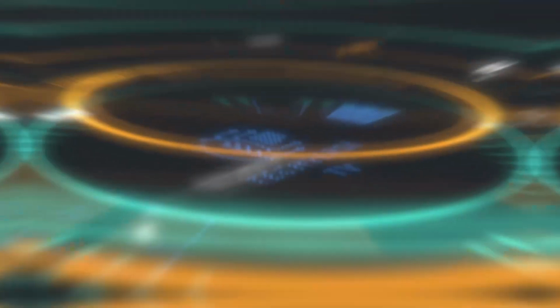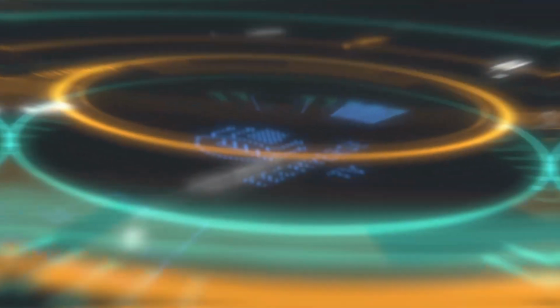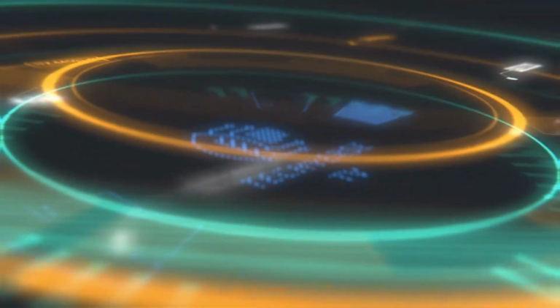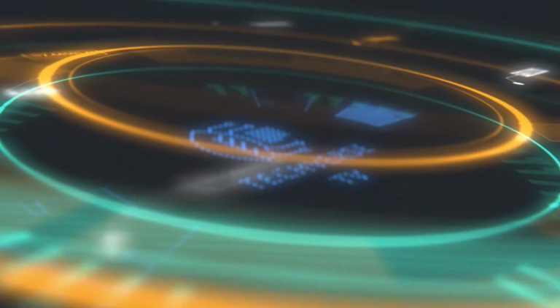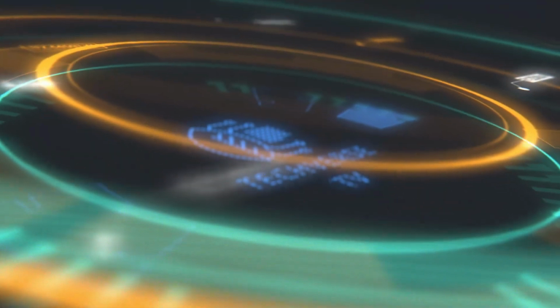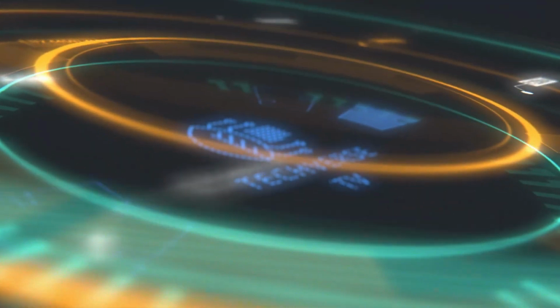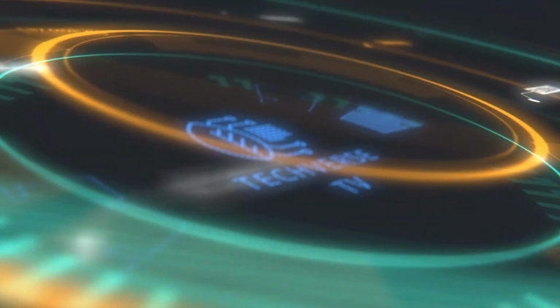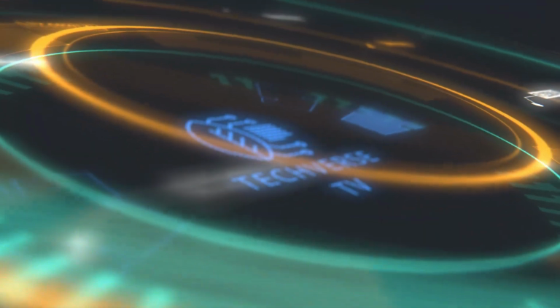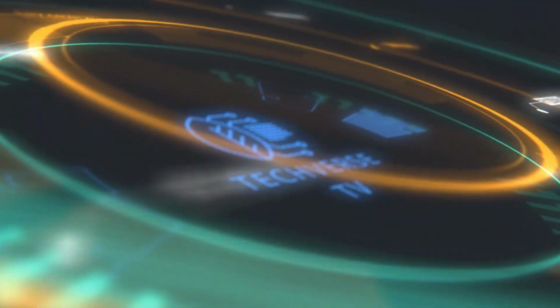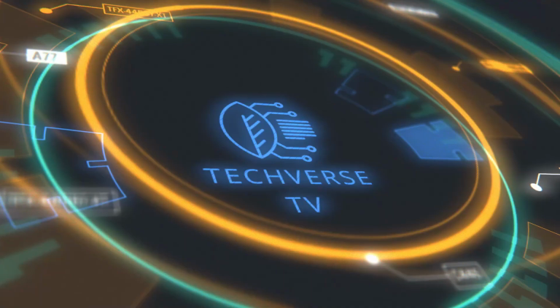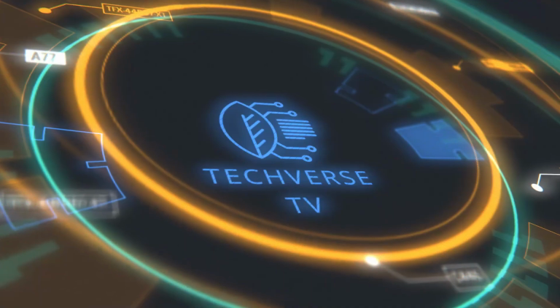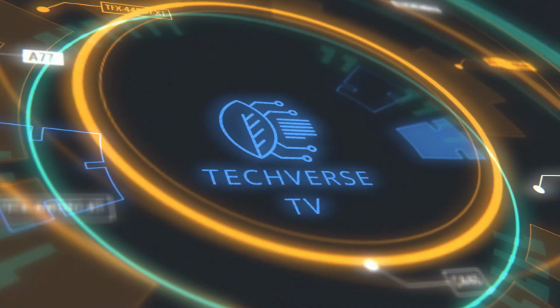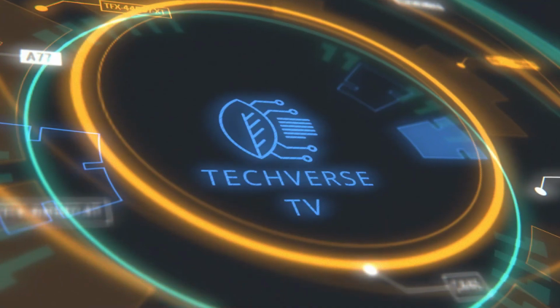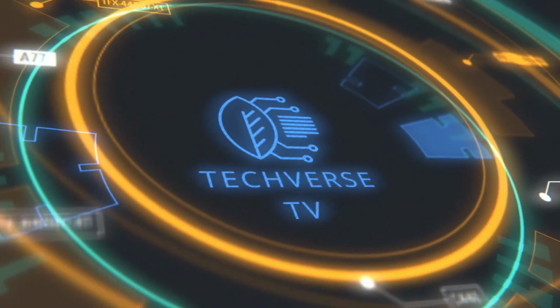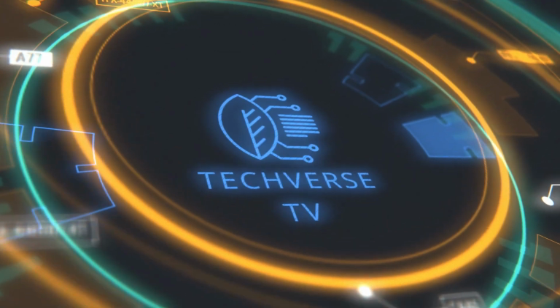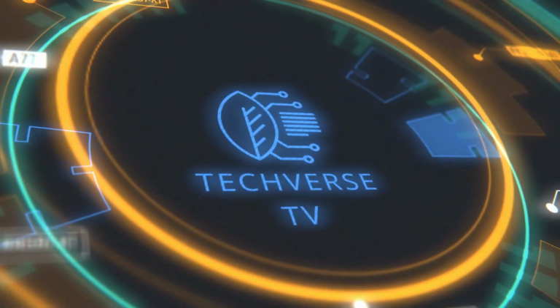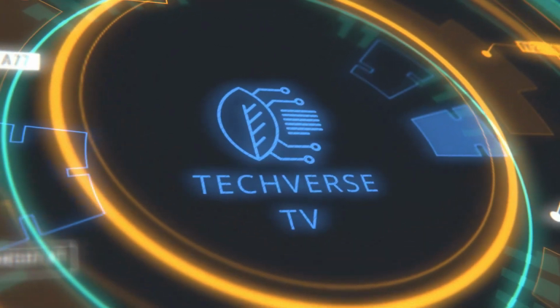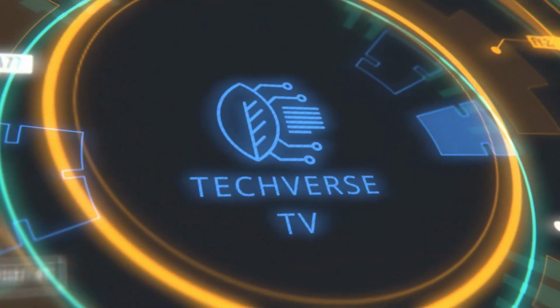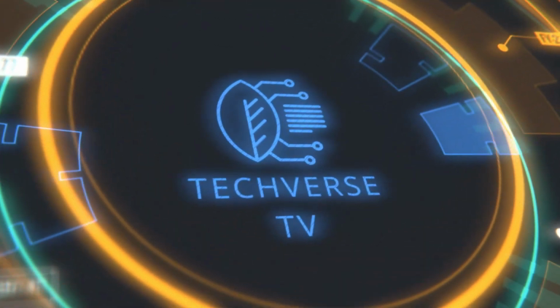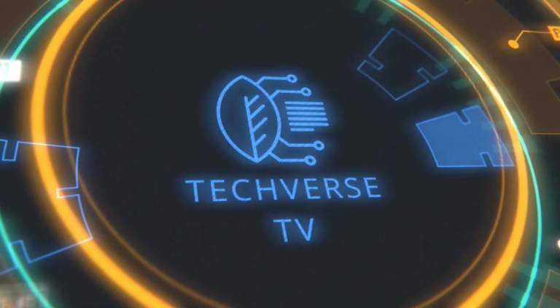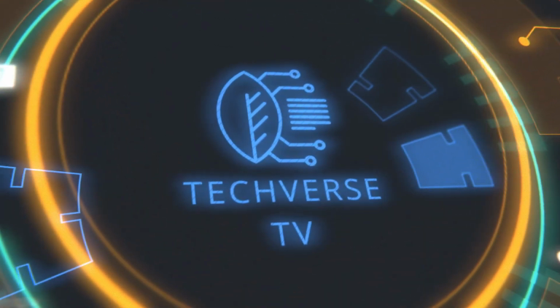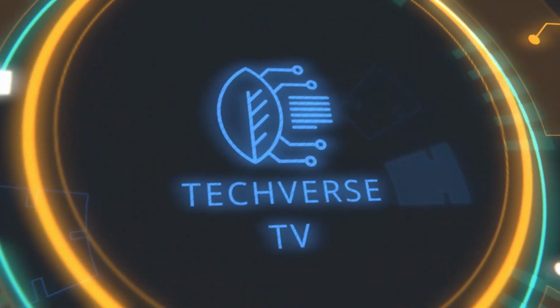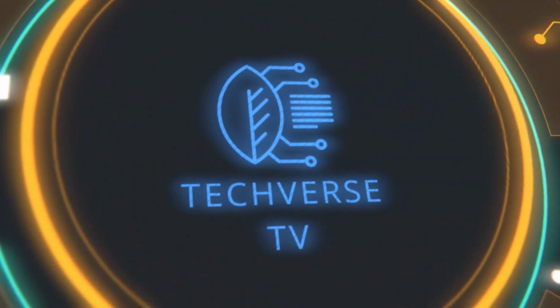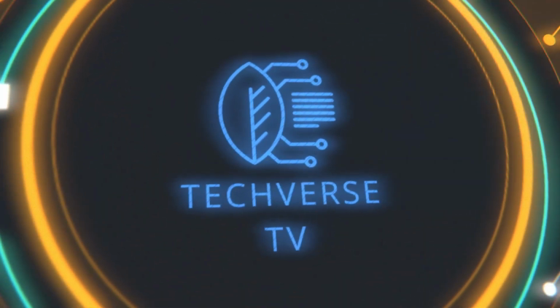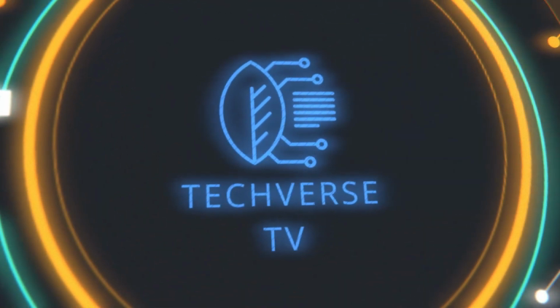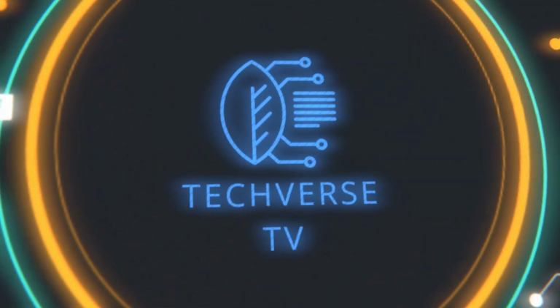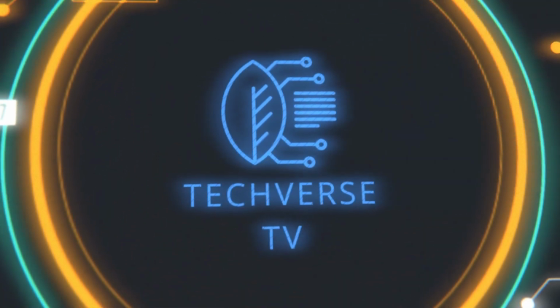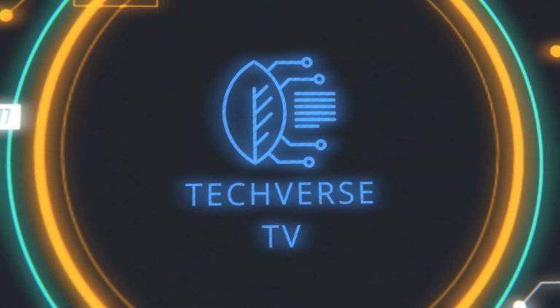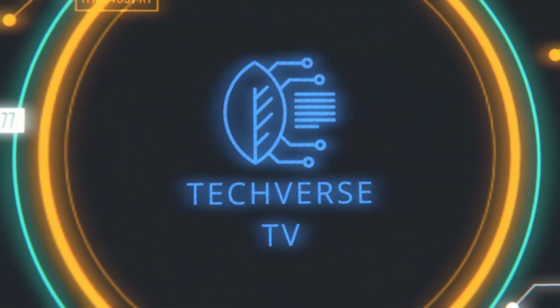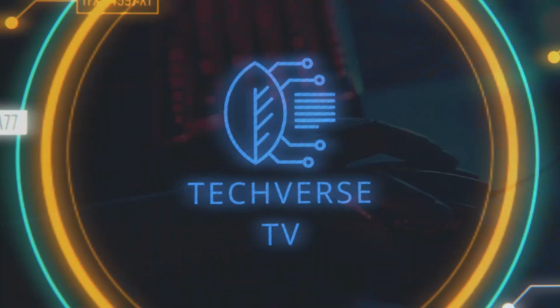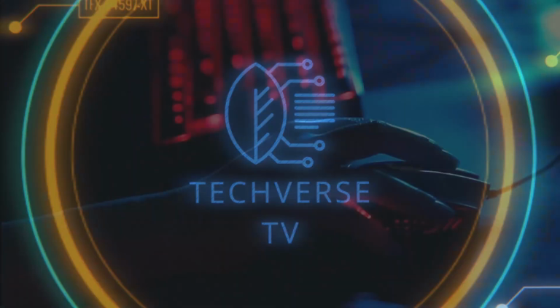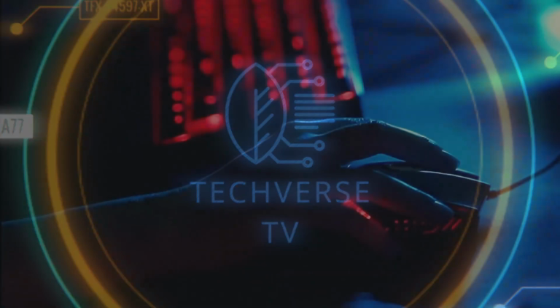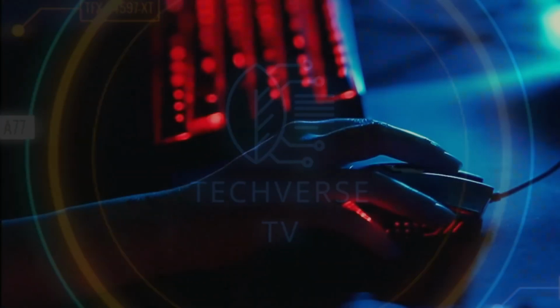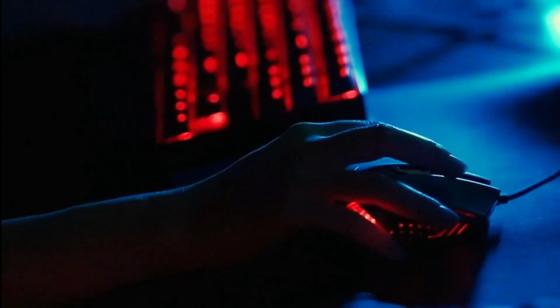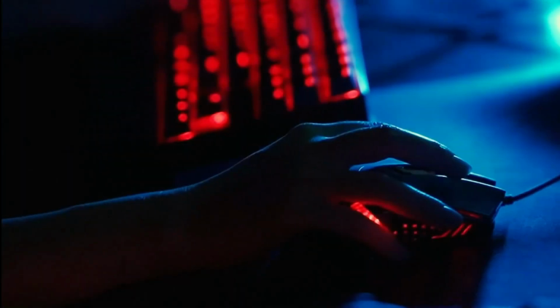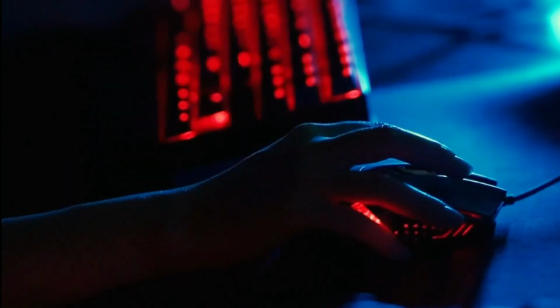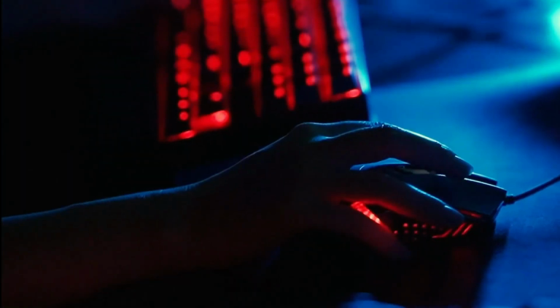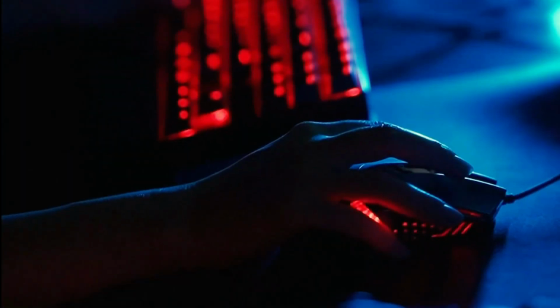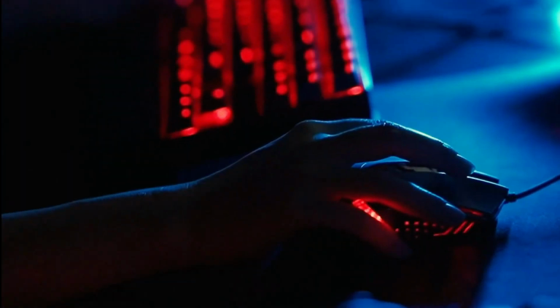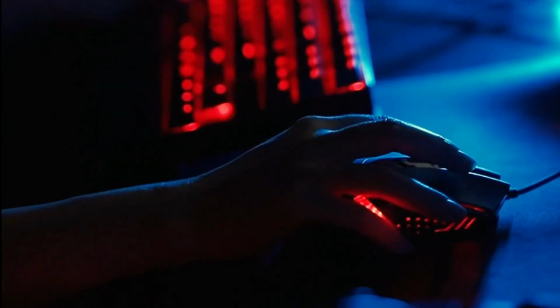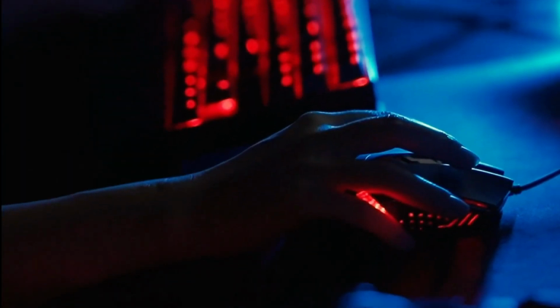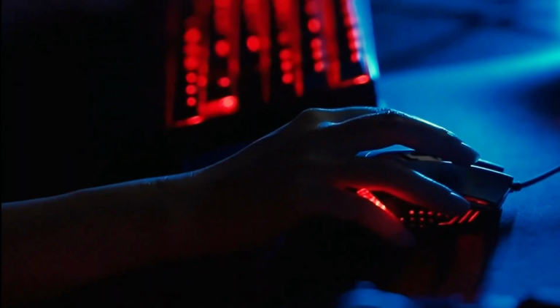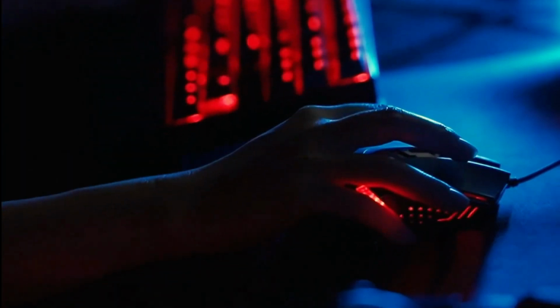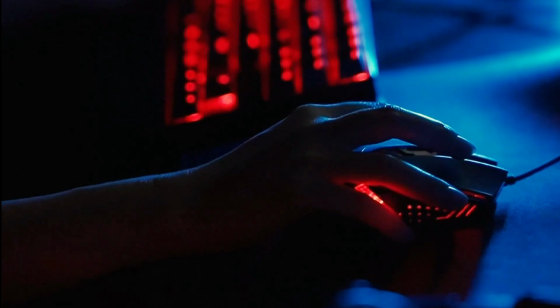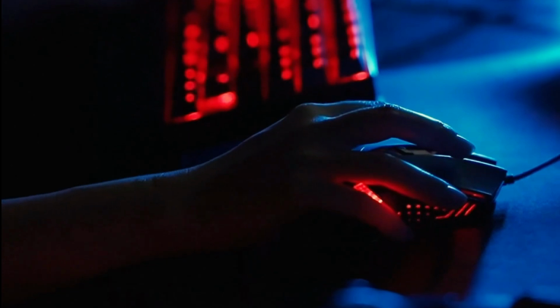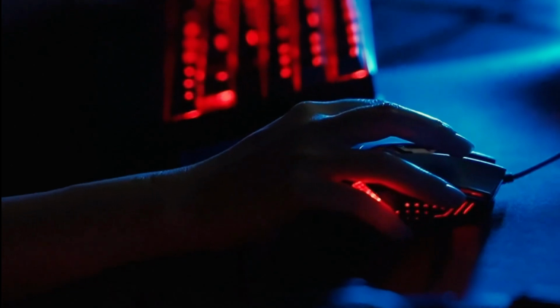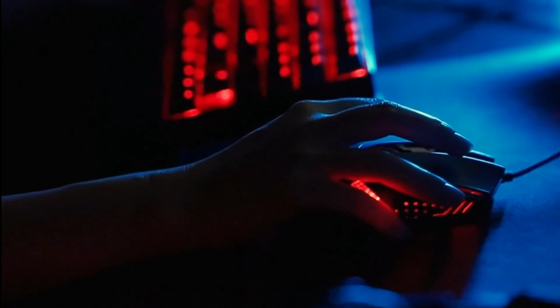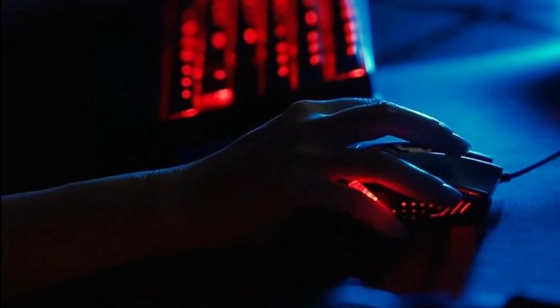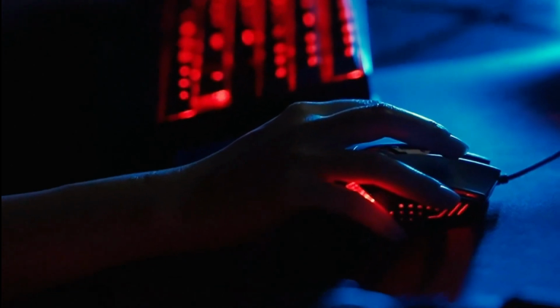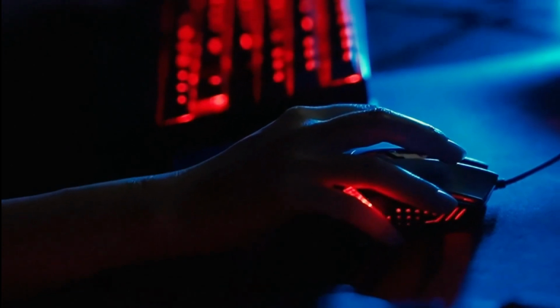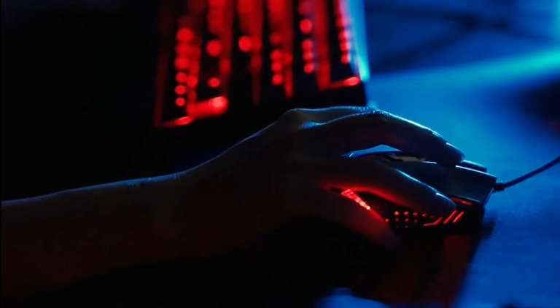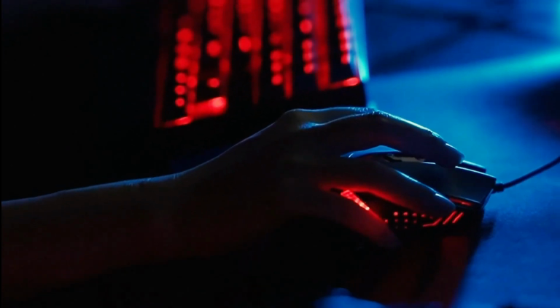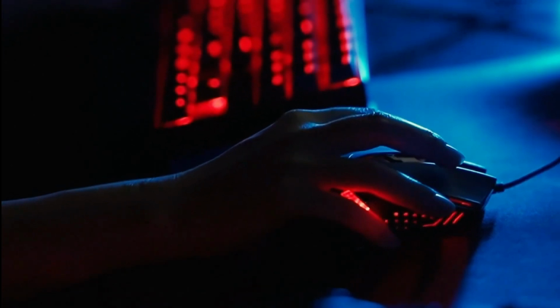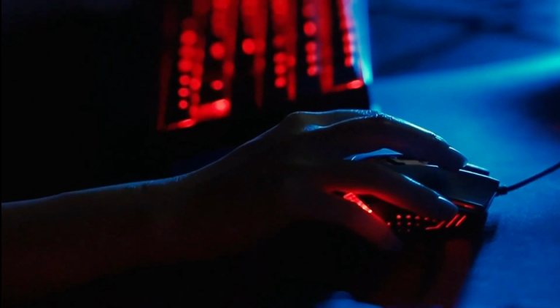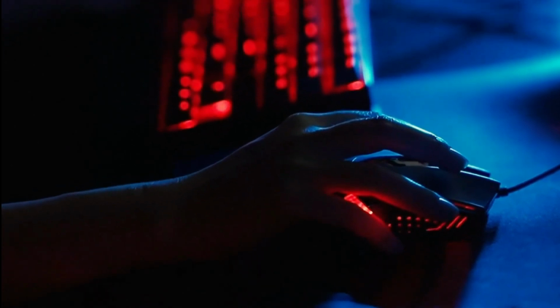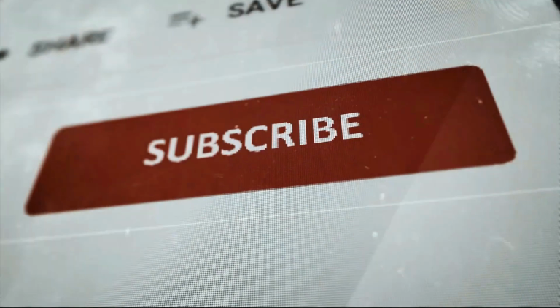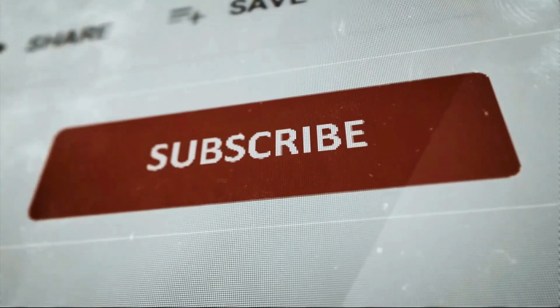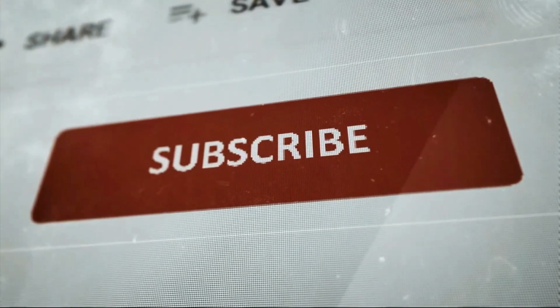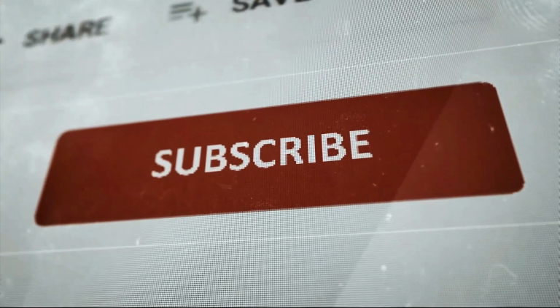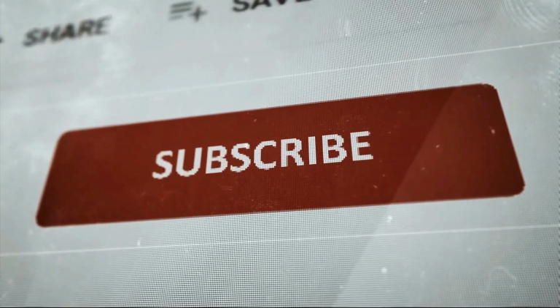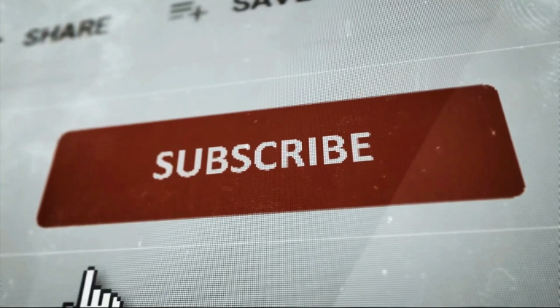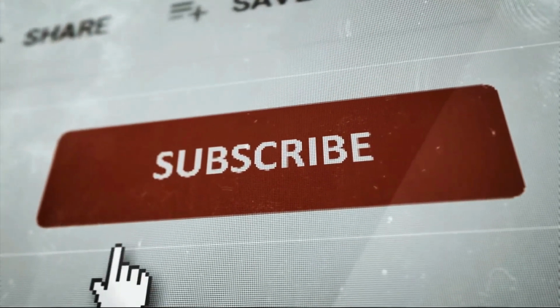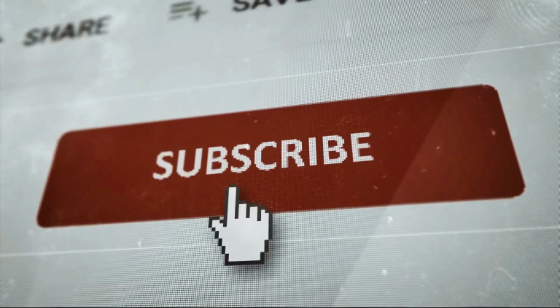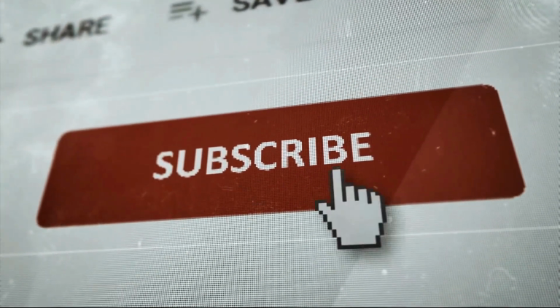Welcome to Techverse. If you enjoy this type of content, then subscribe and hit the bell icon so you never miss out on any of our latest and greatest uploads.